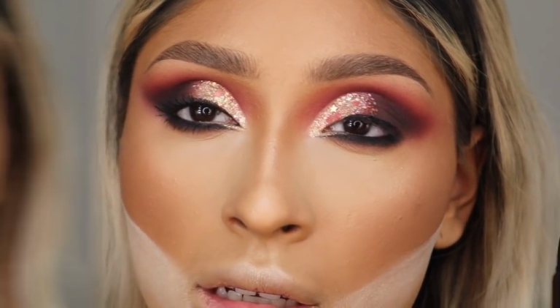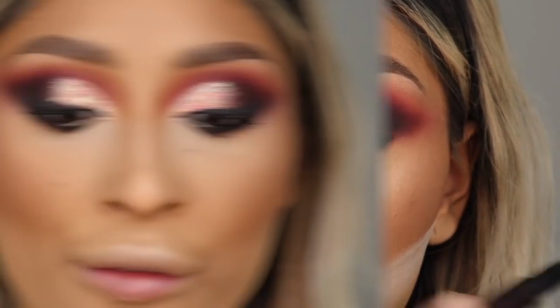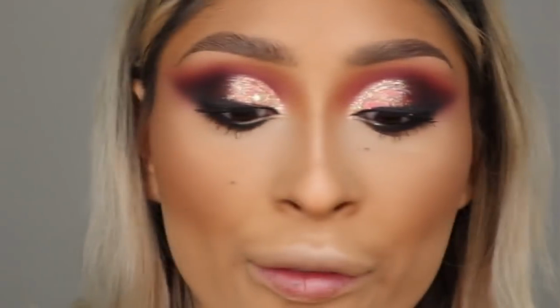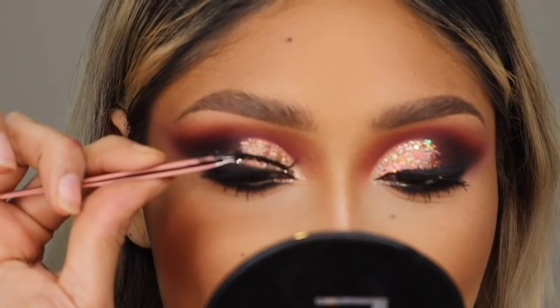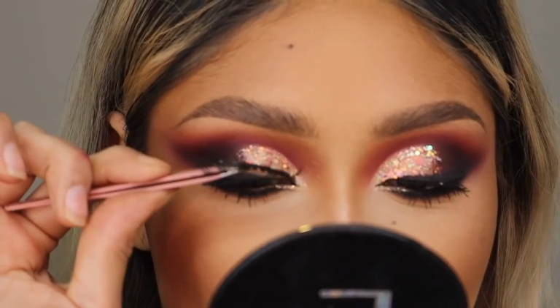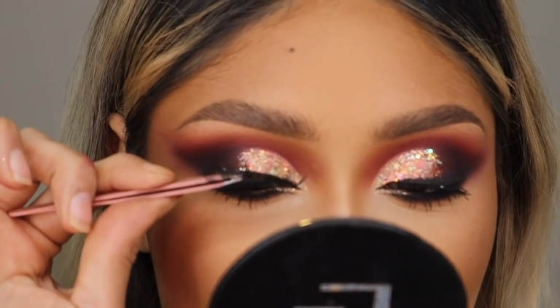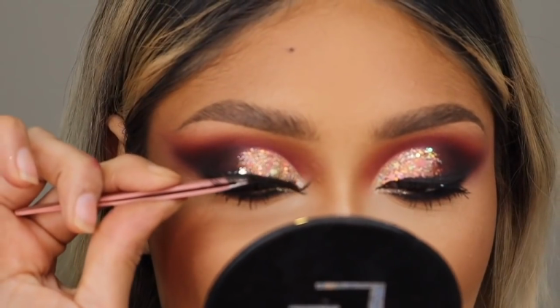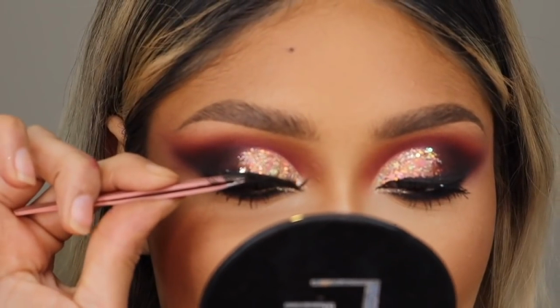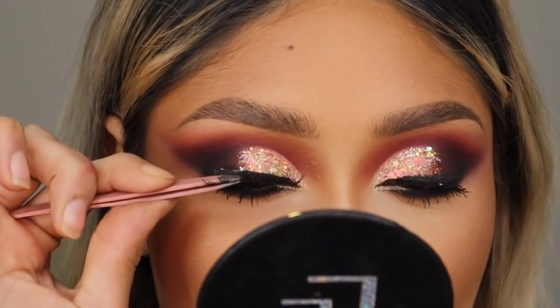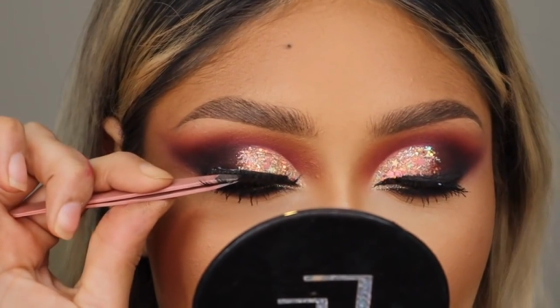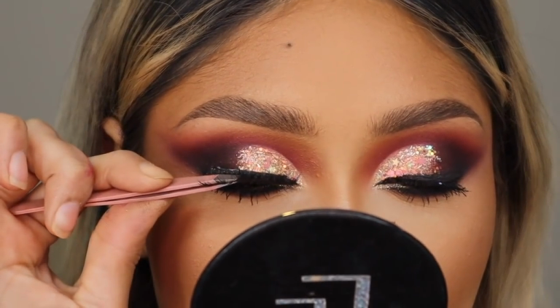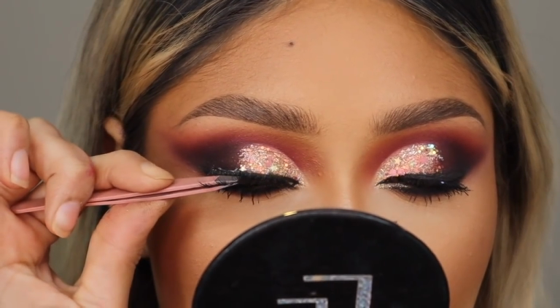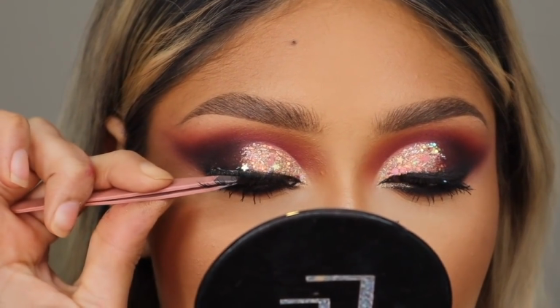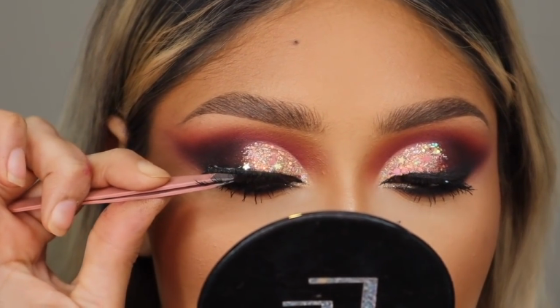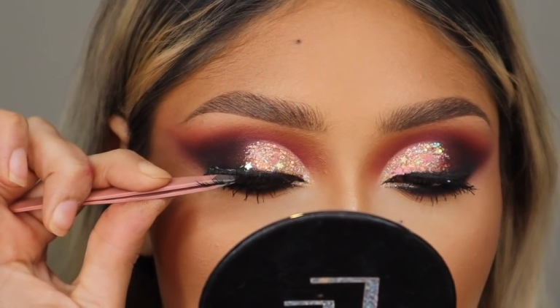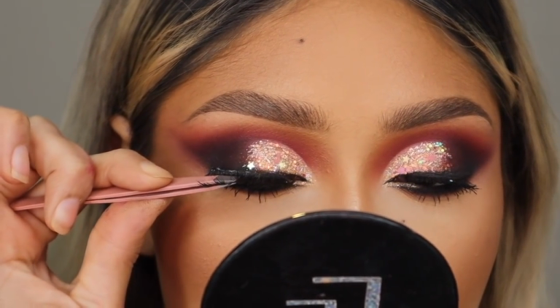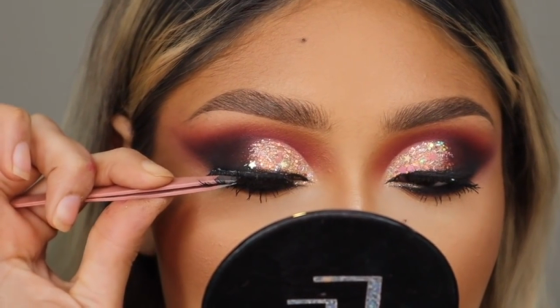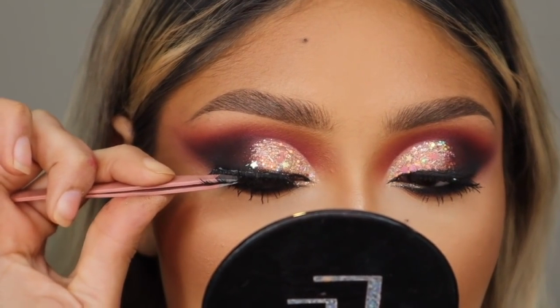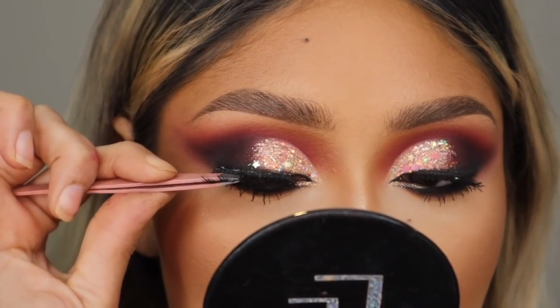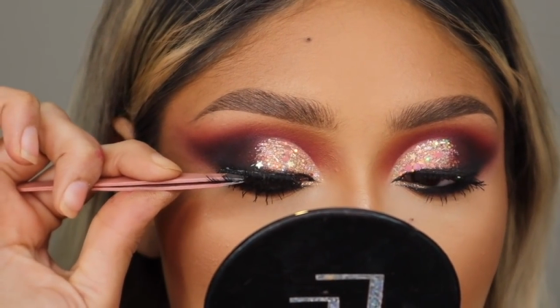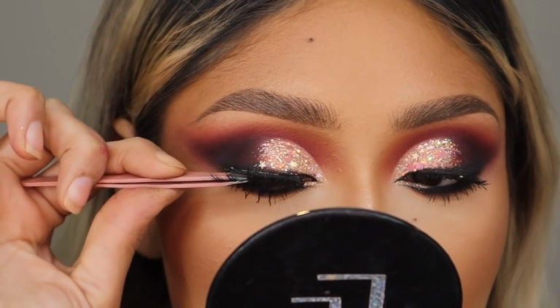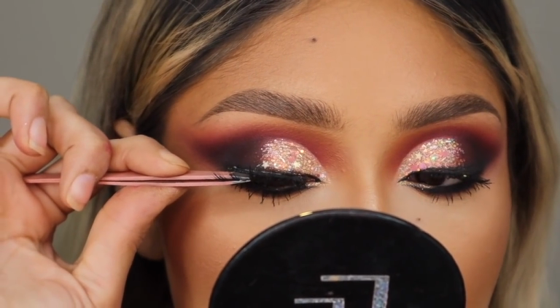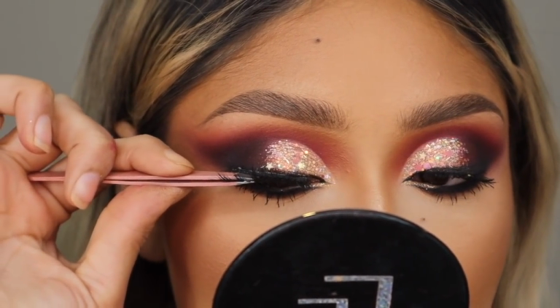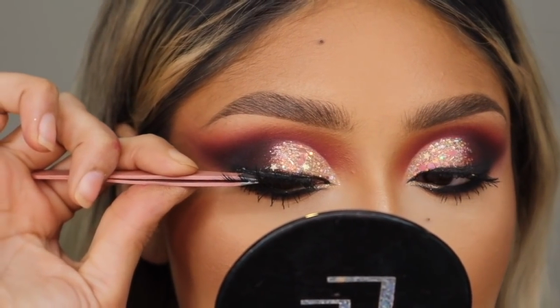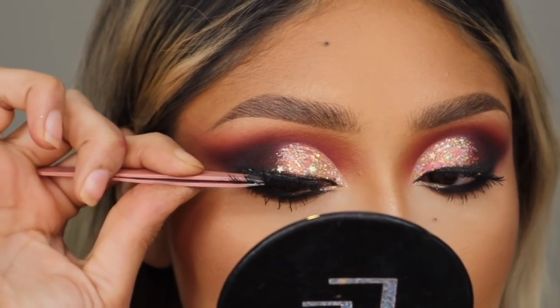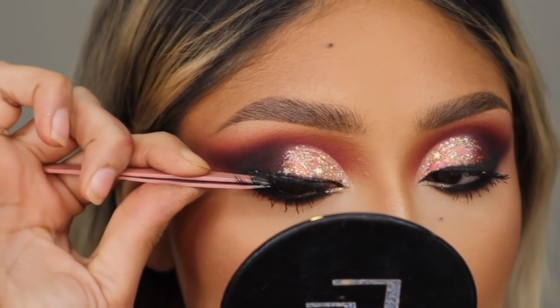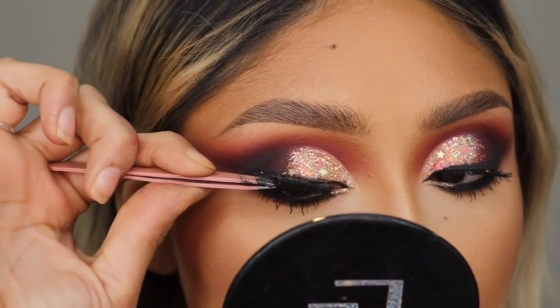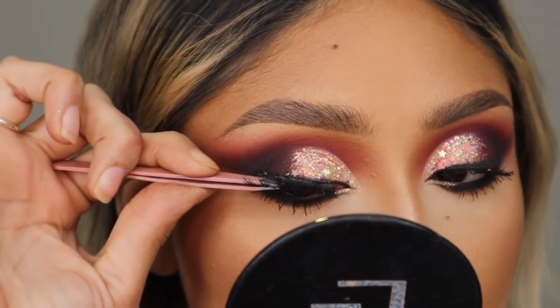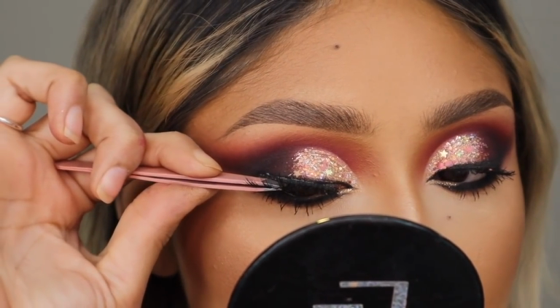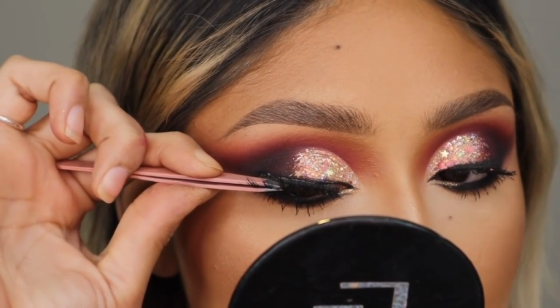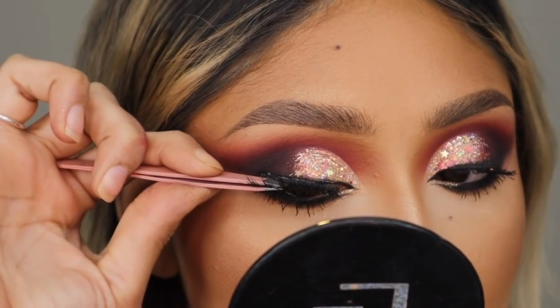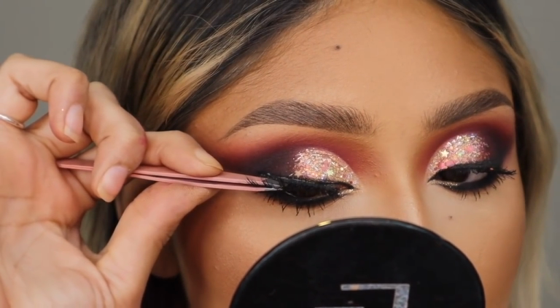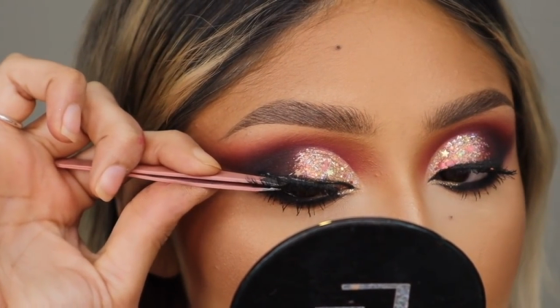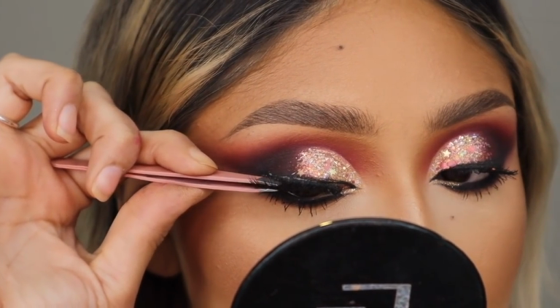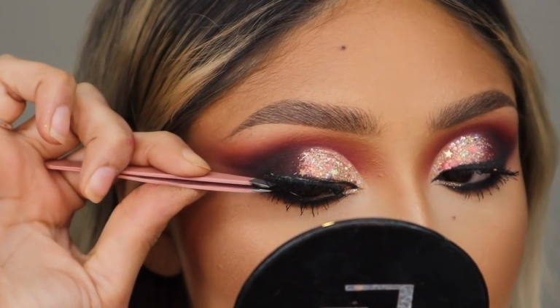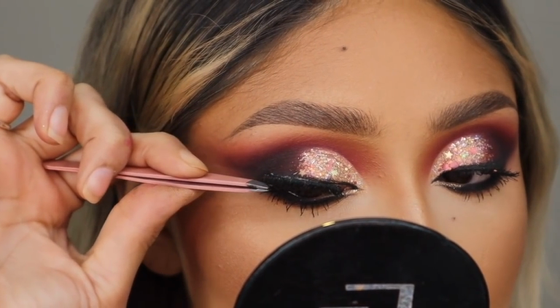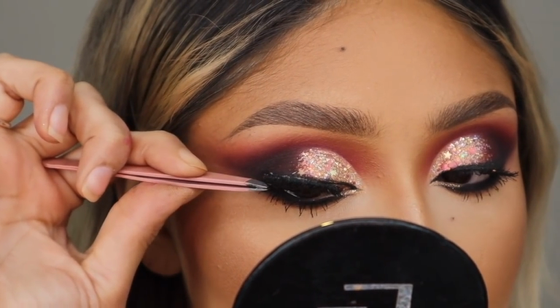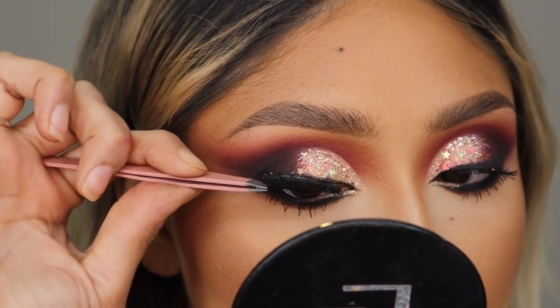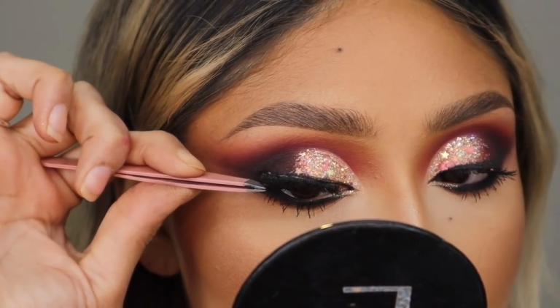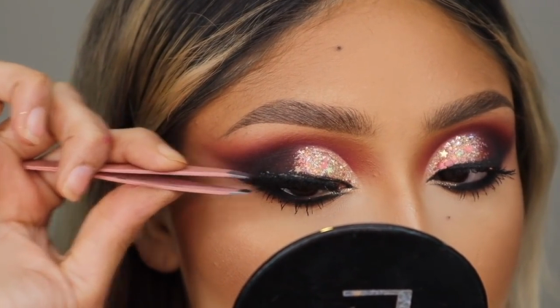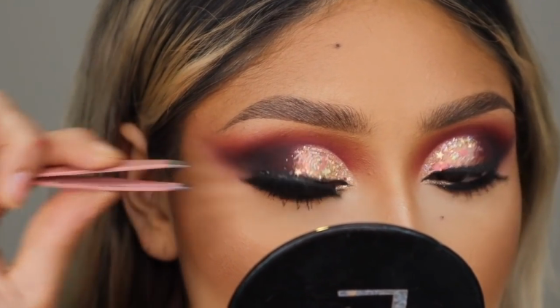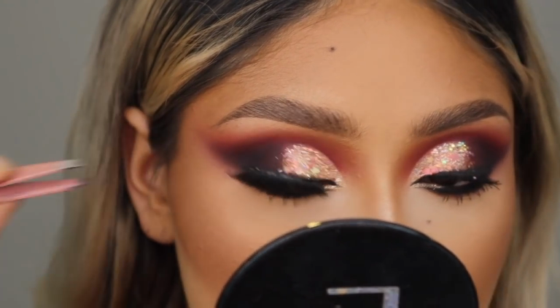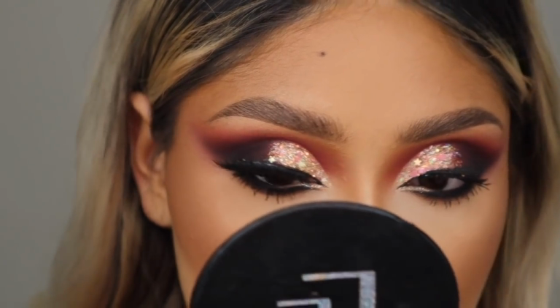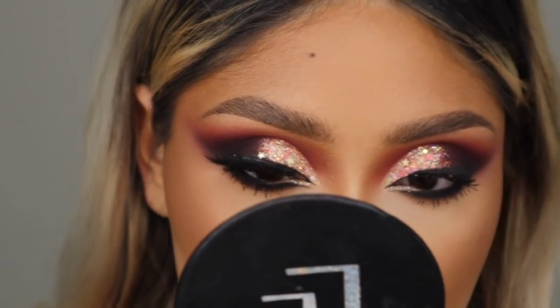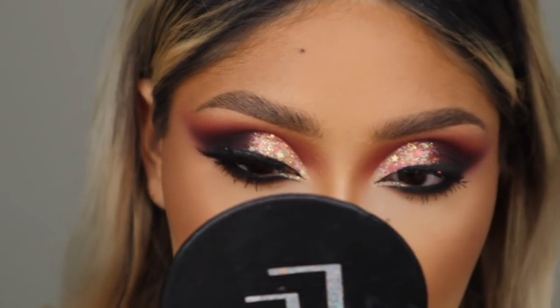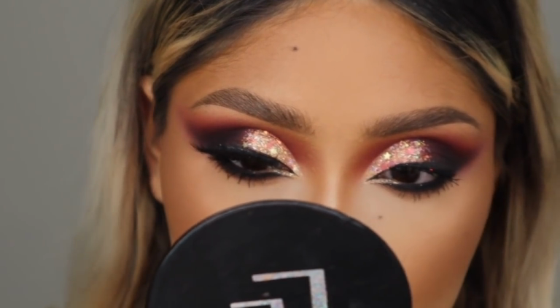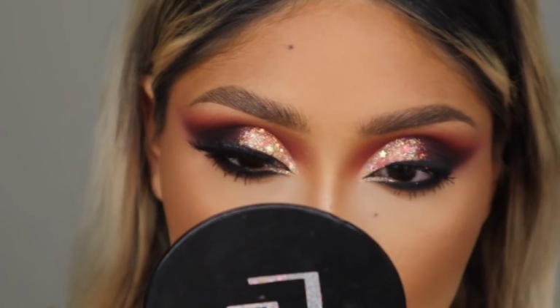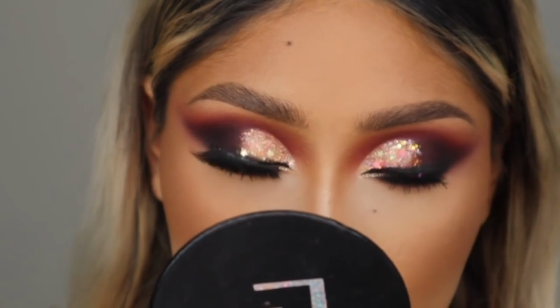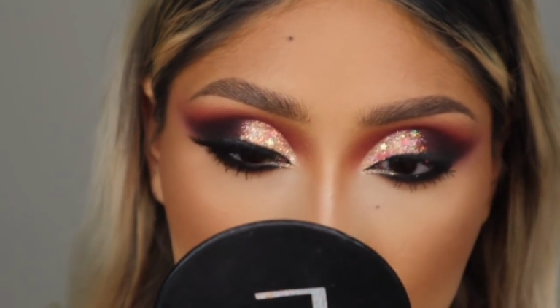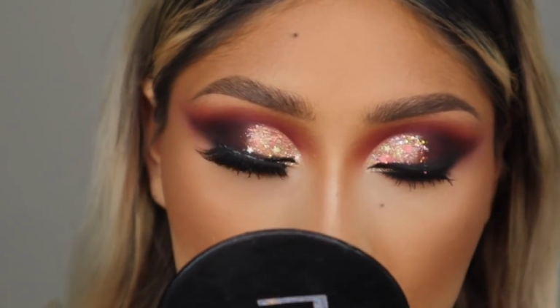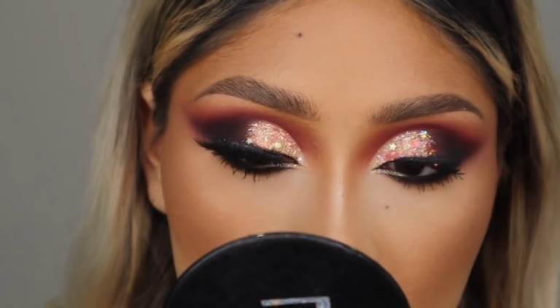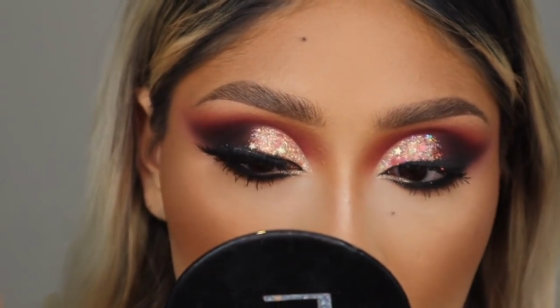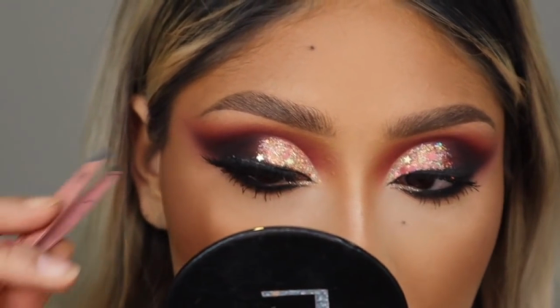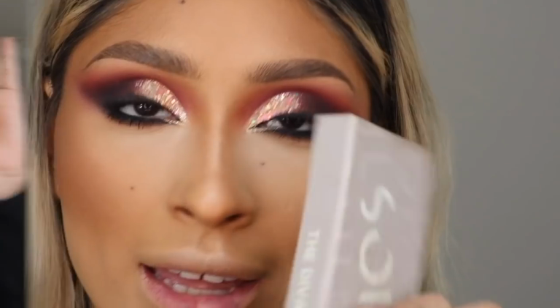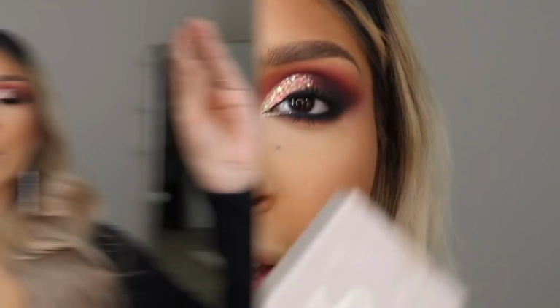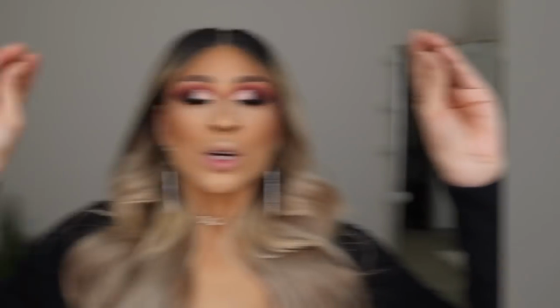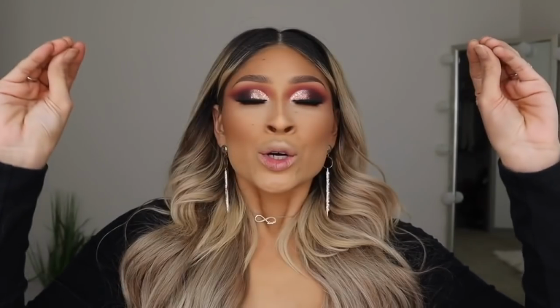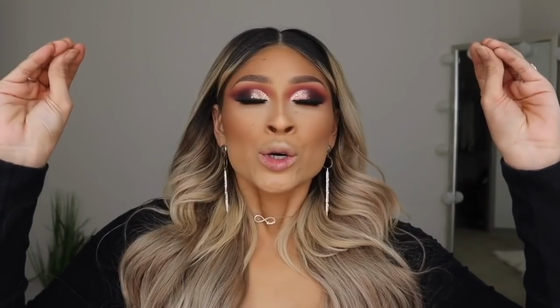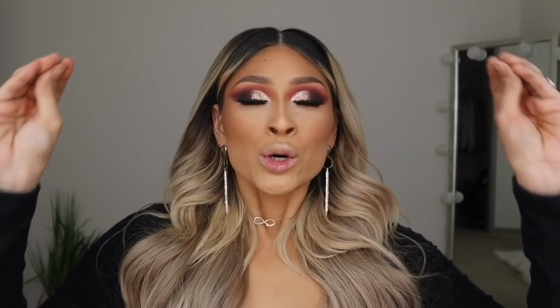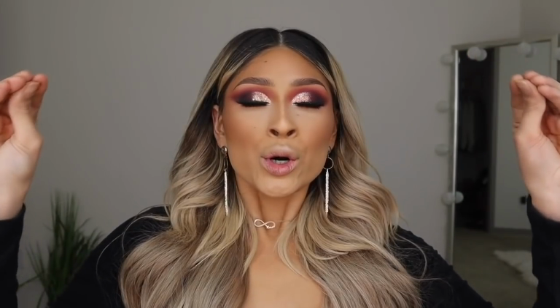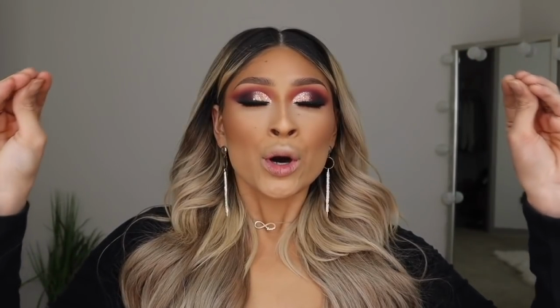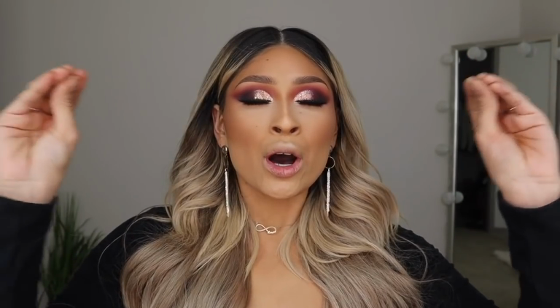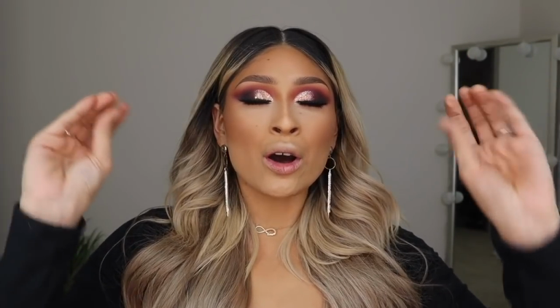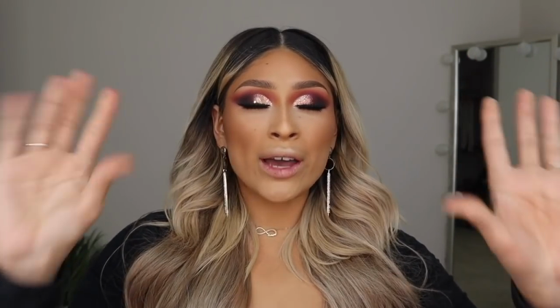For lashes, I'm going to go in with the Soul Lashes in the style The Diva.